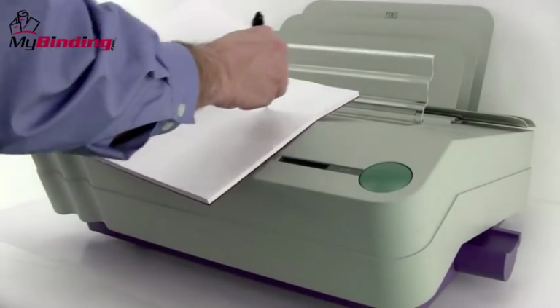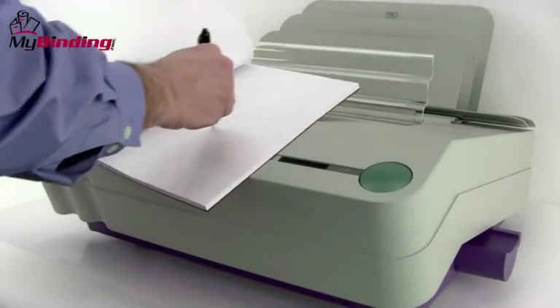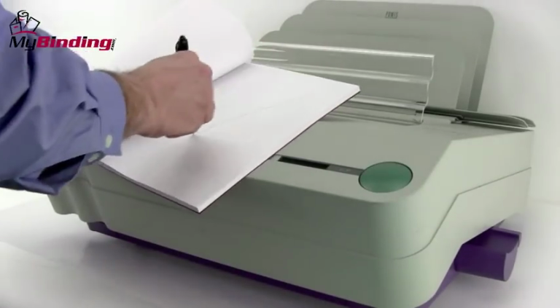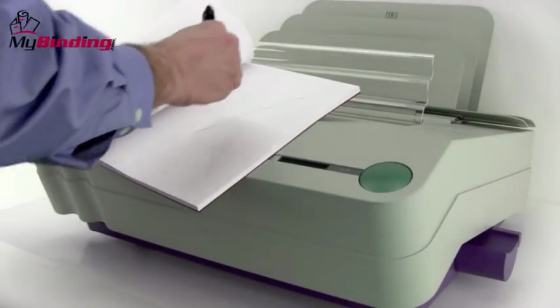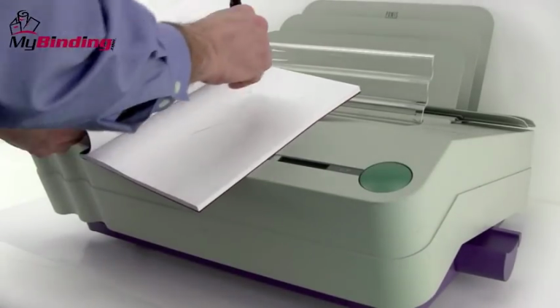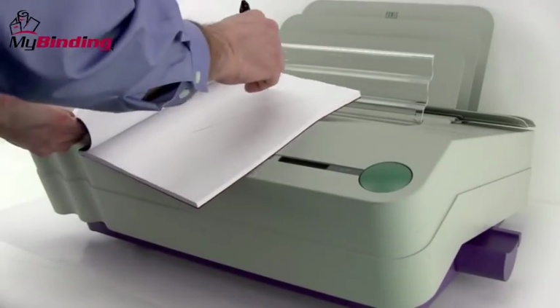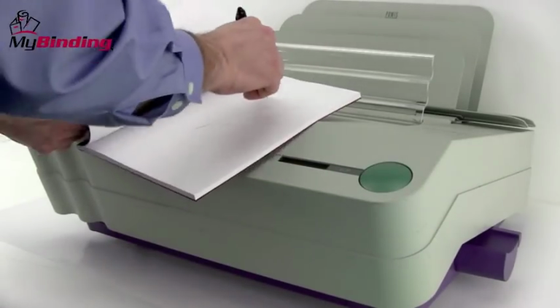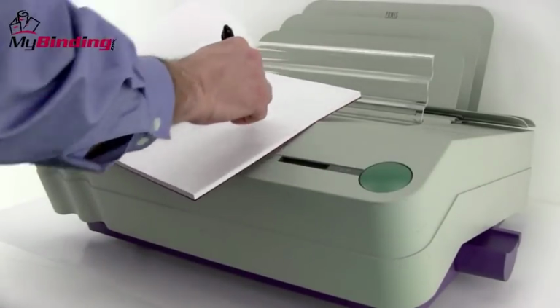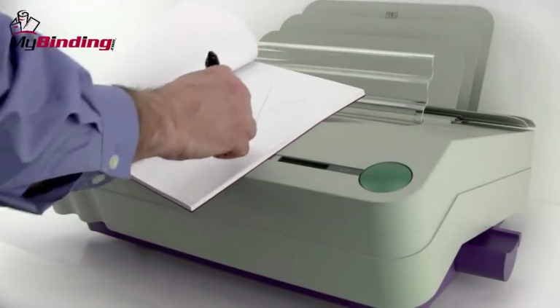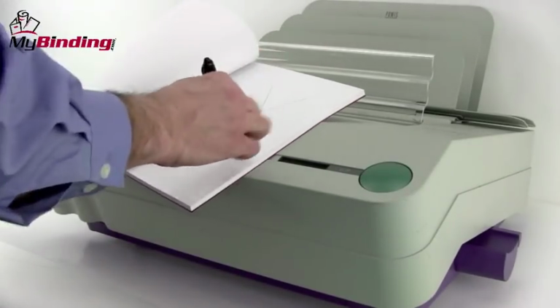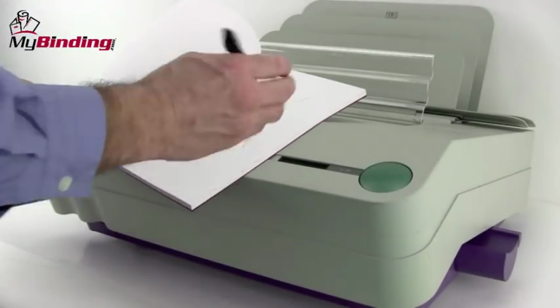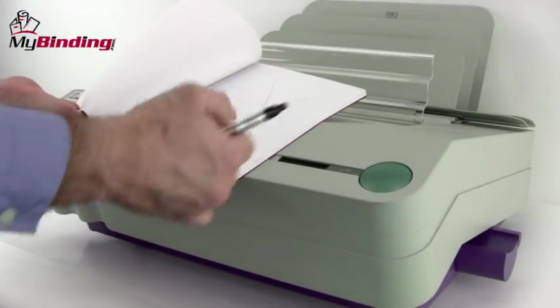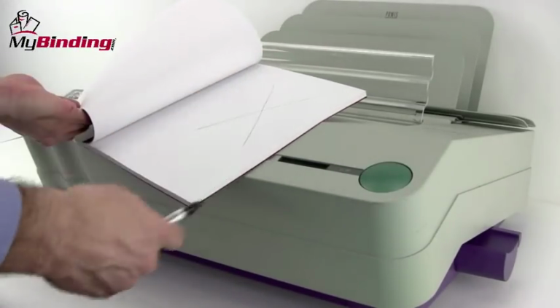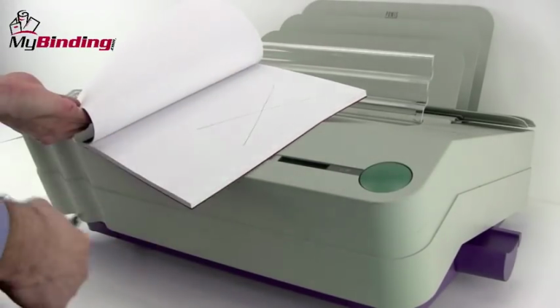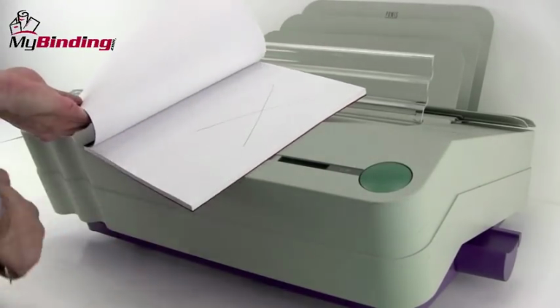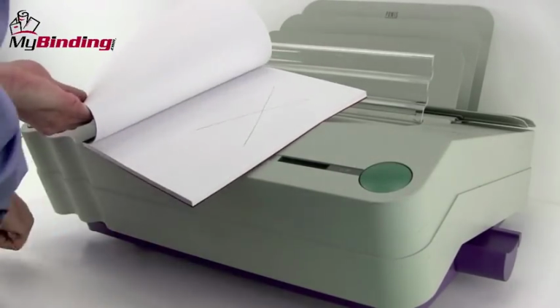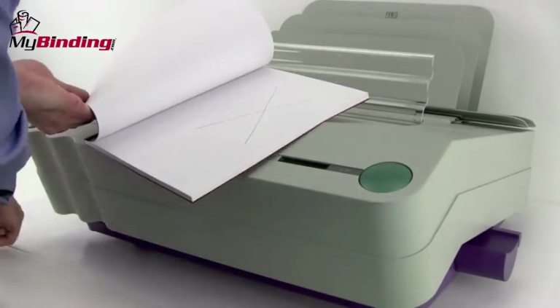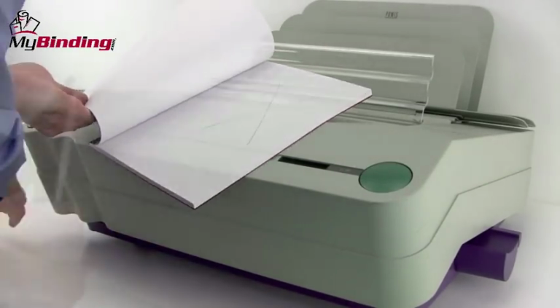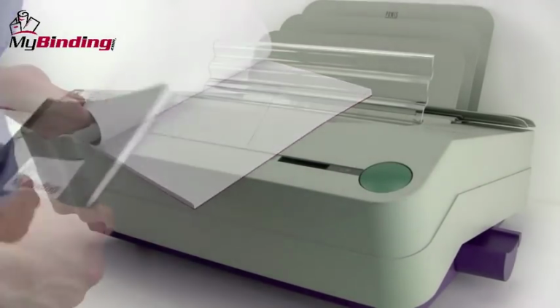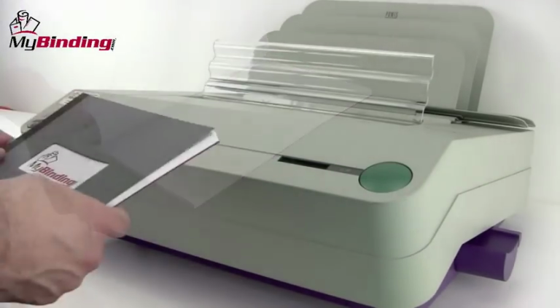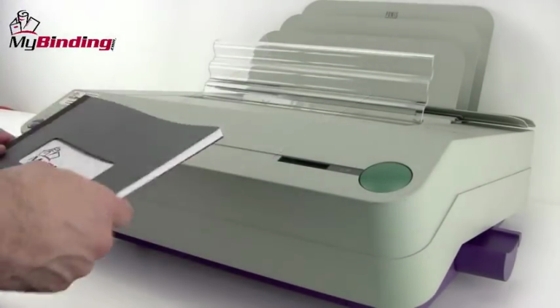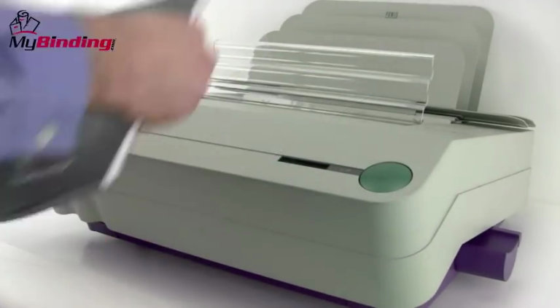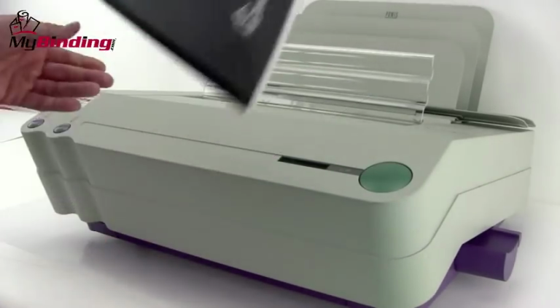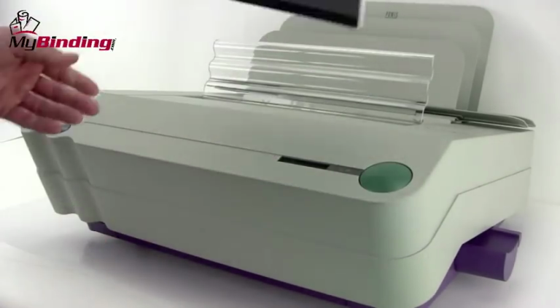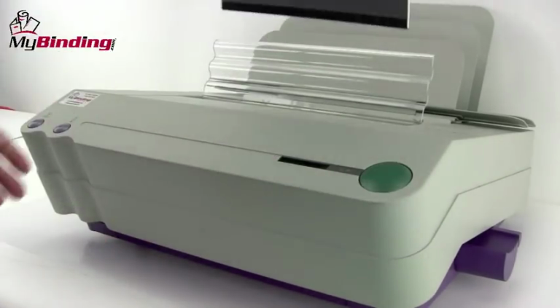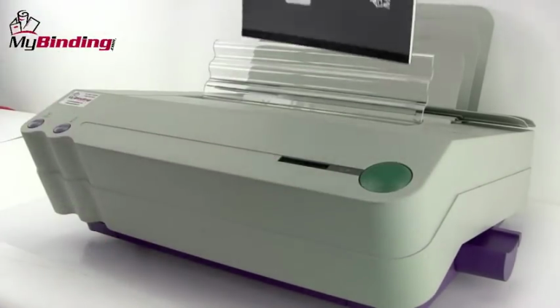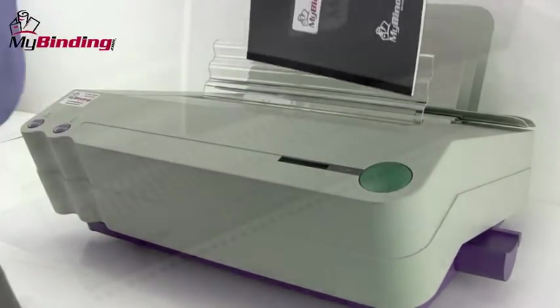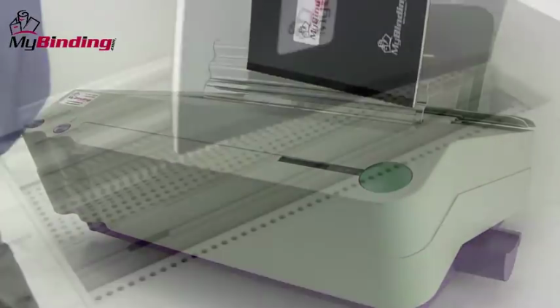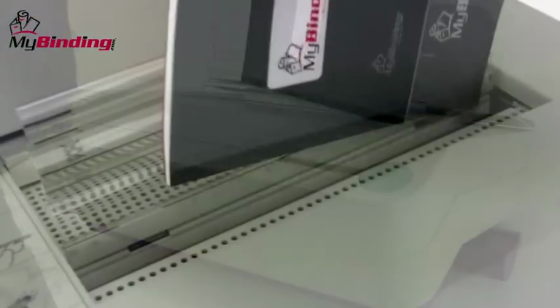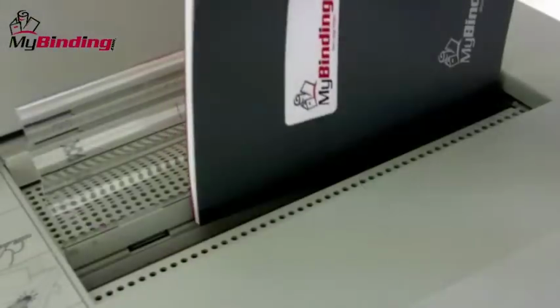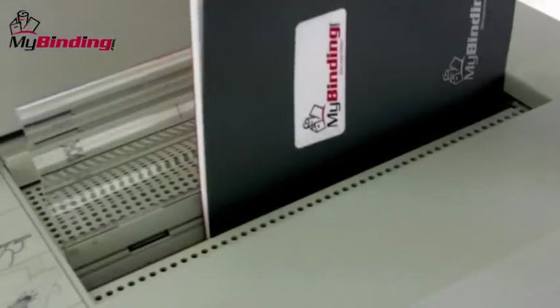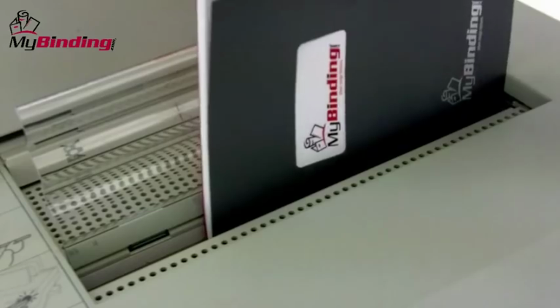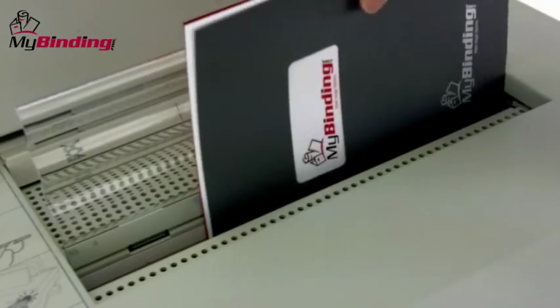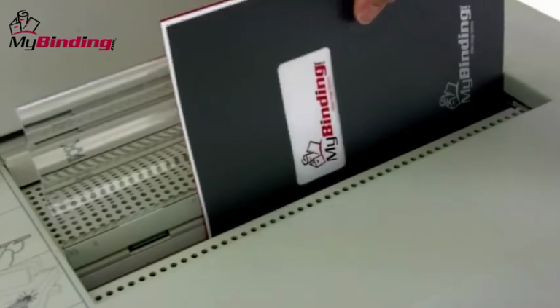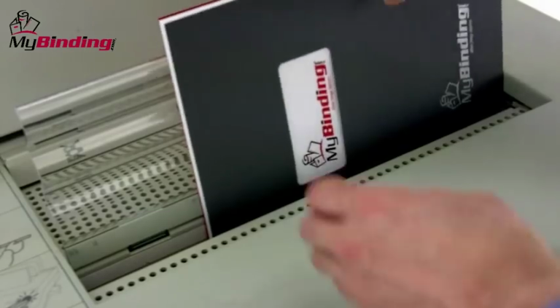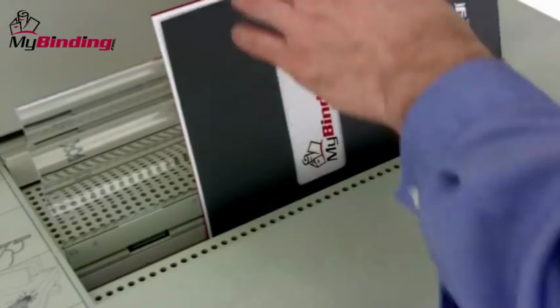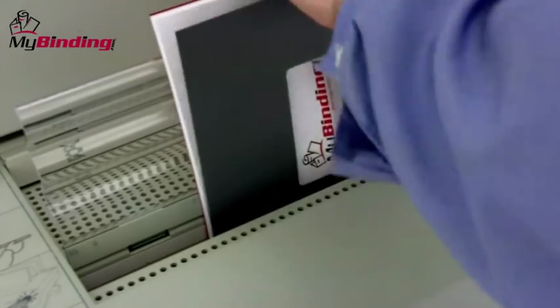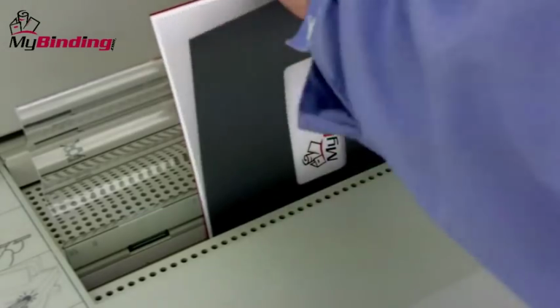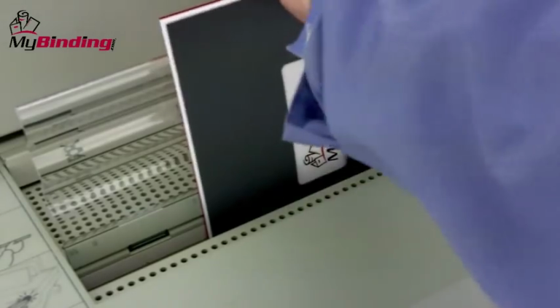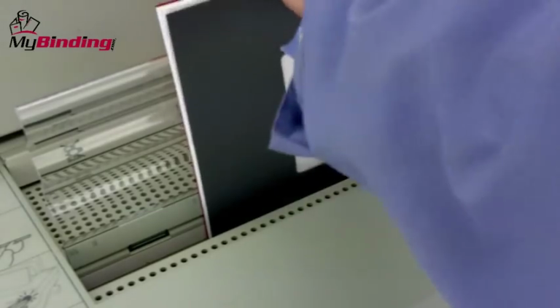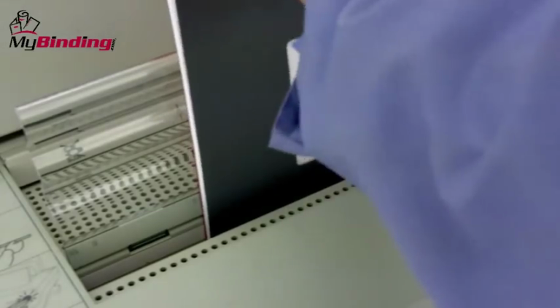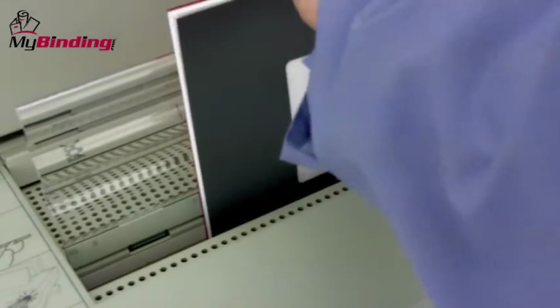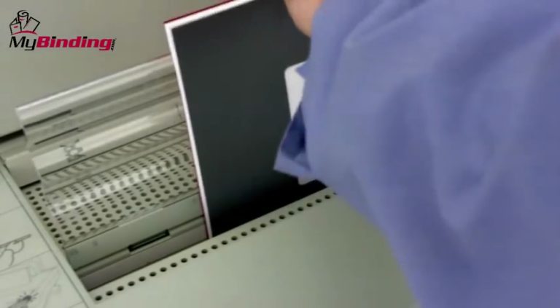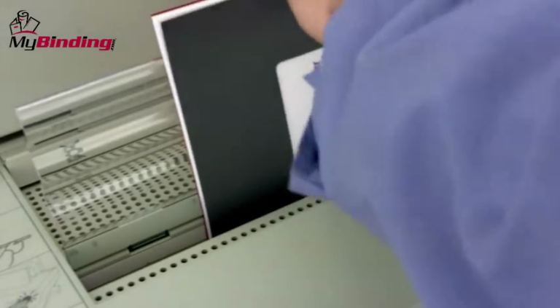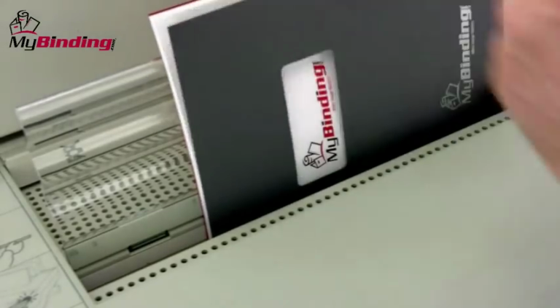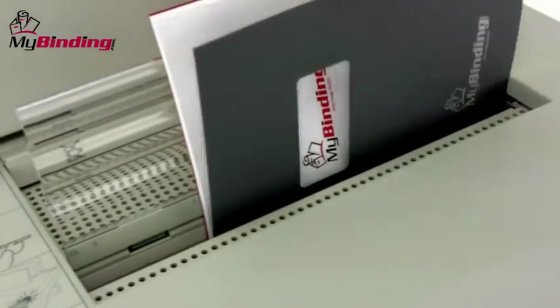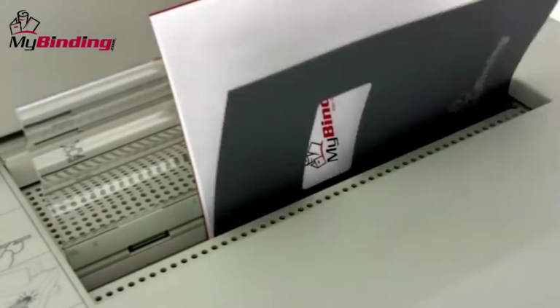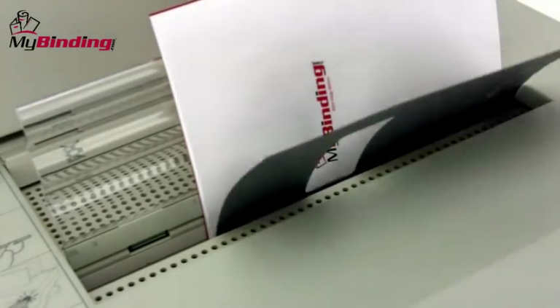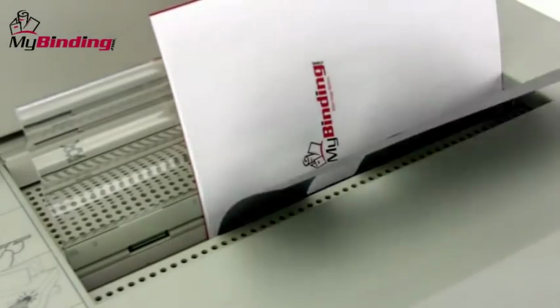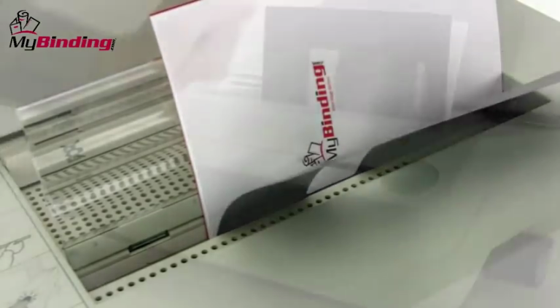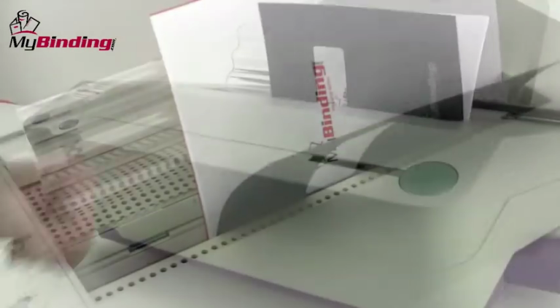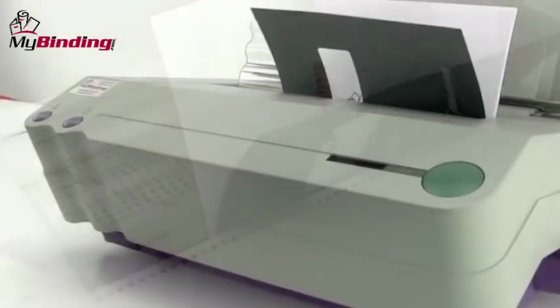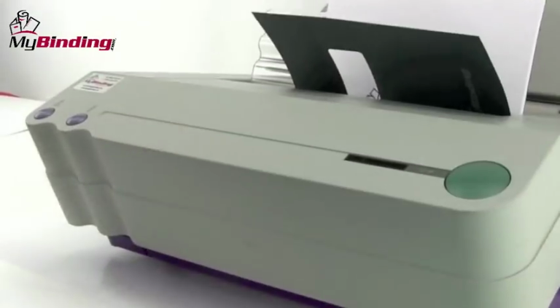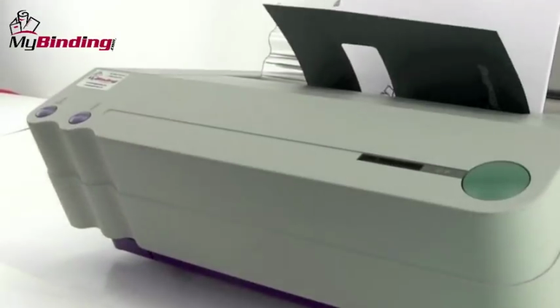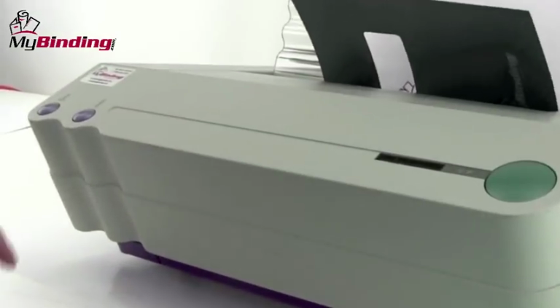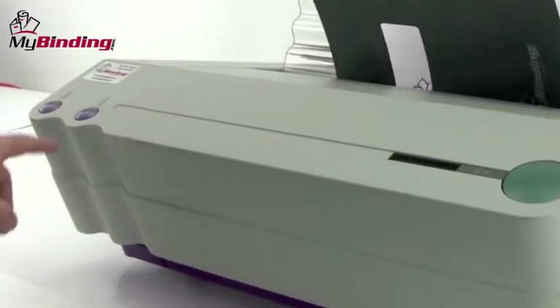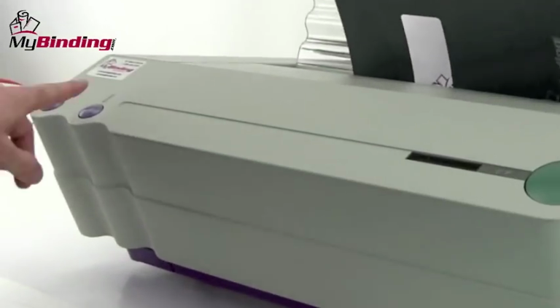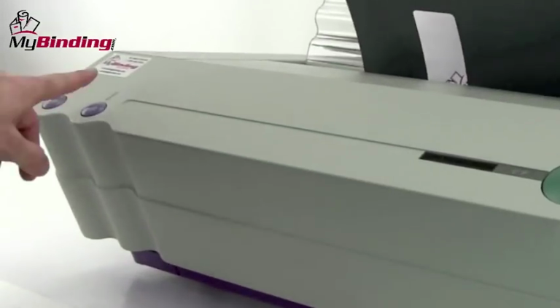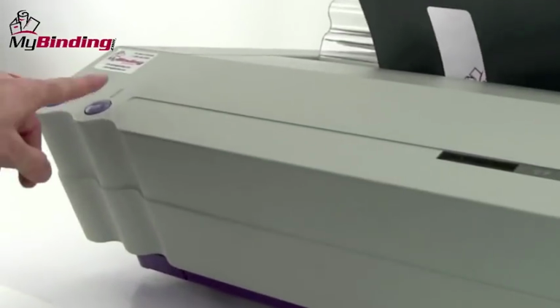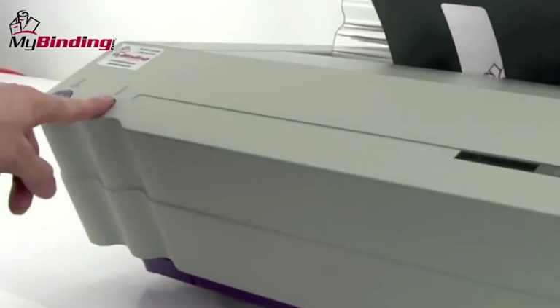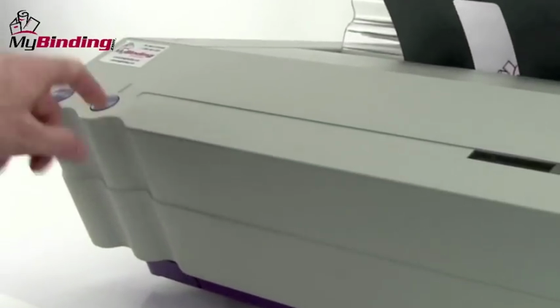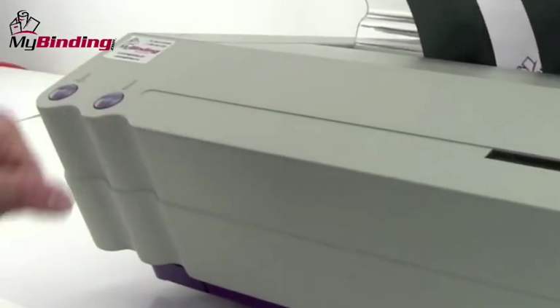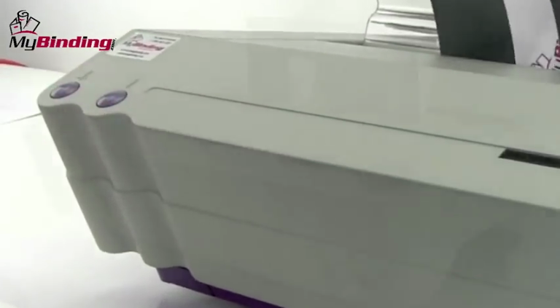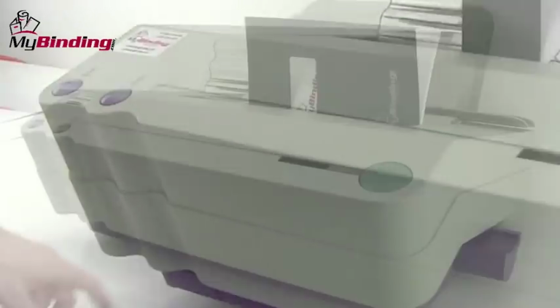Let's mark one page in this book with an X so we know what we're looking for. Place the book into the slot and push the button — the purple button — on the right-hand side.